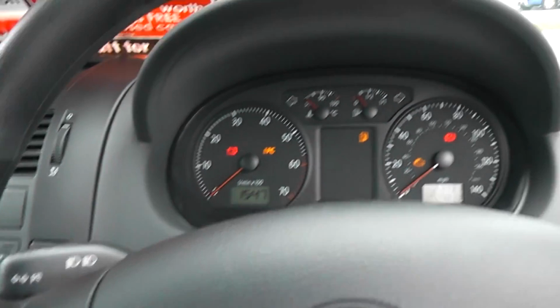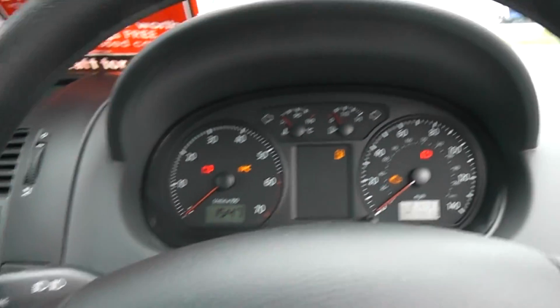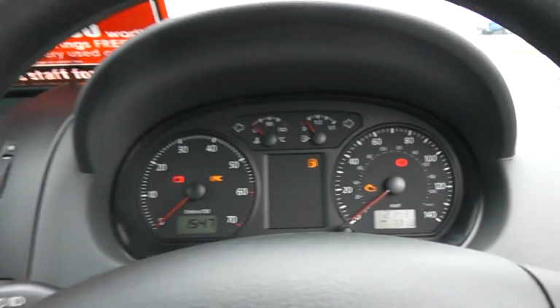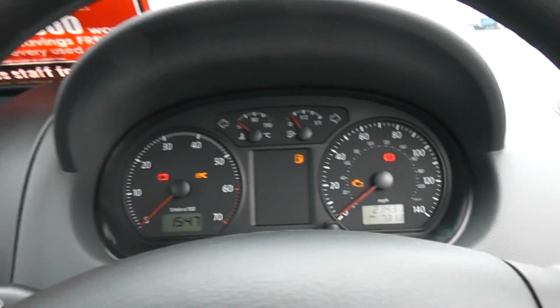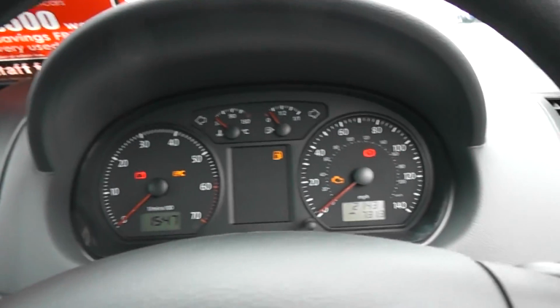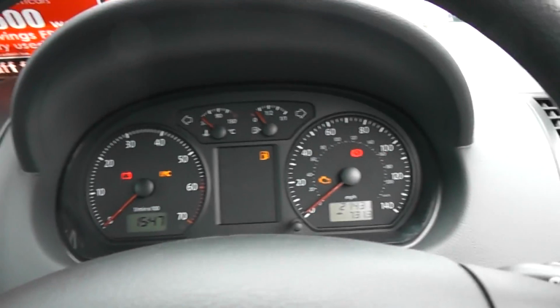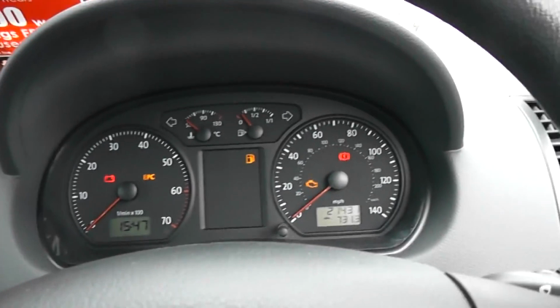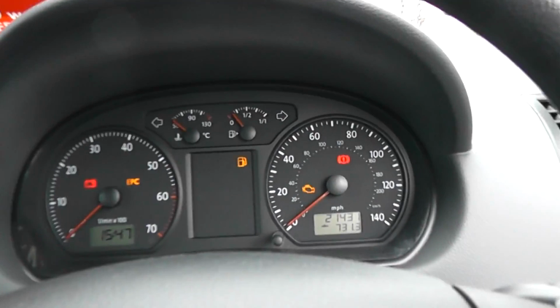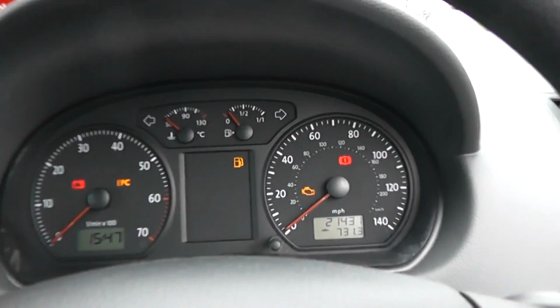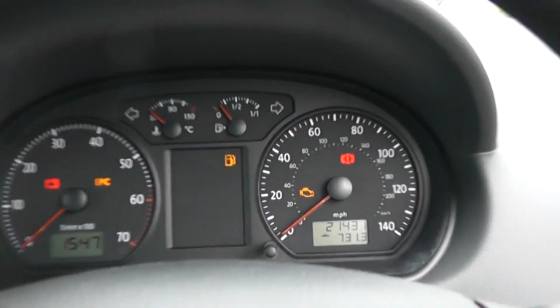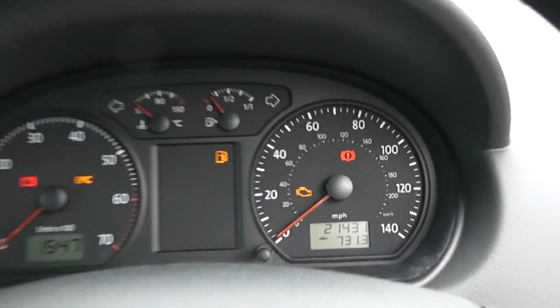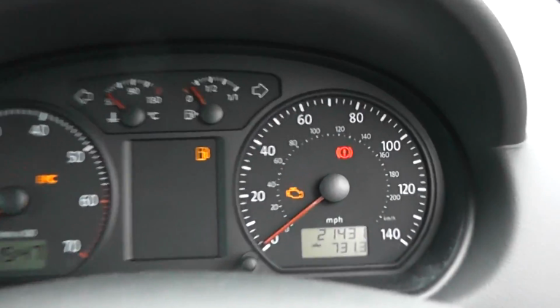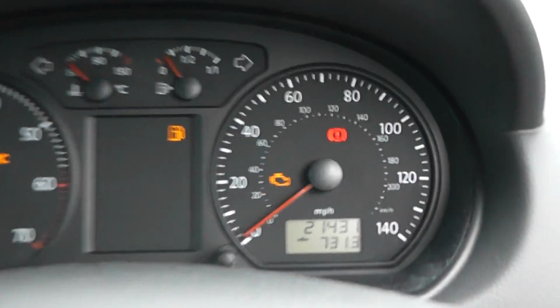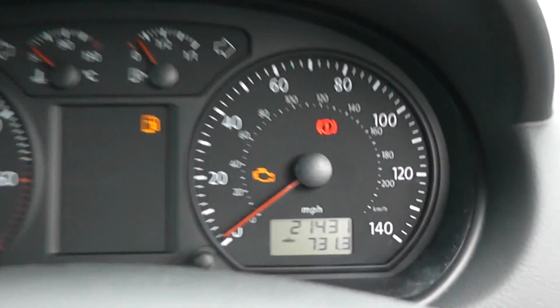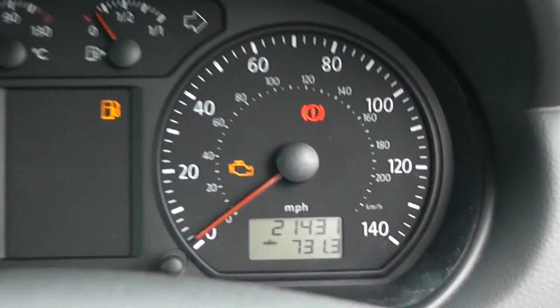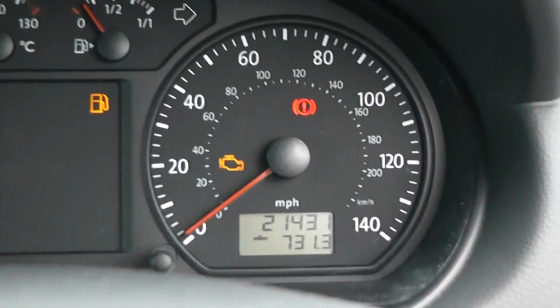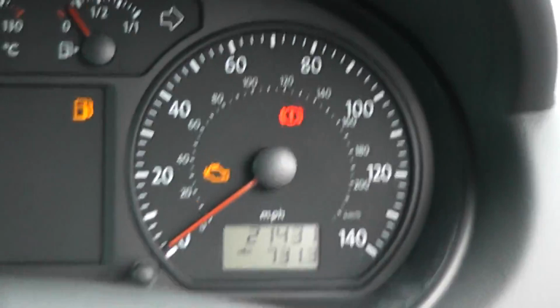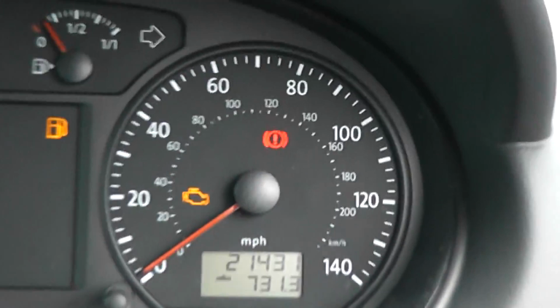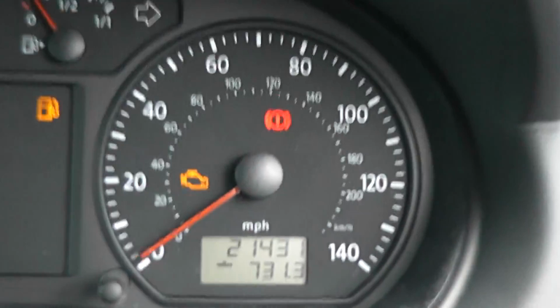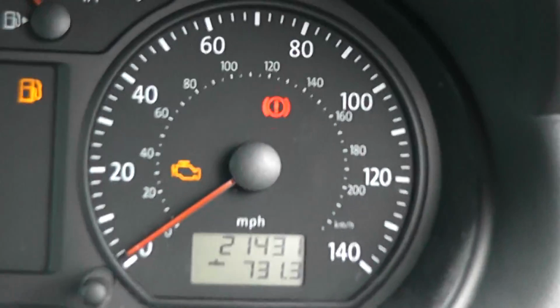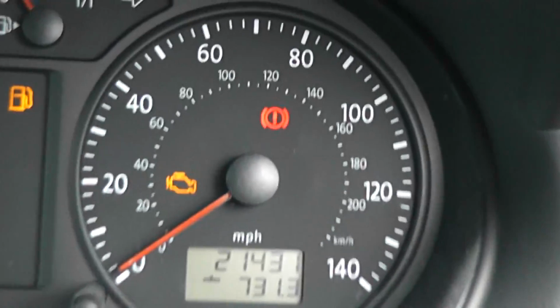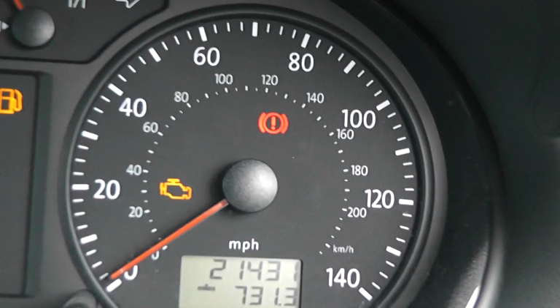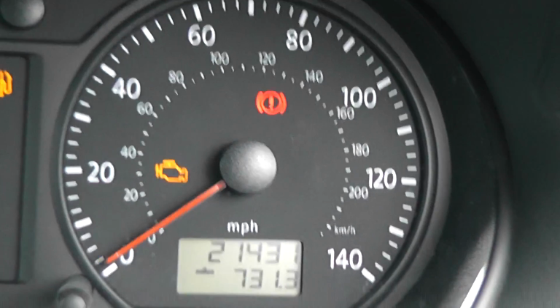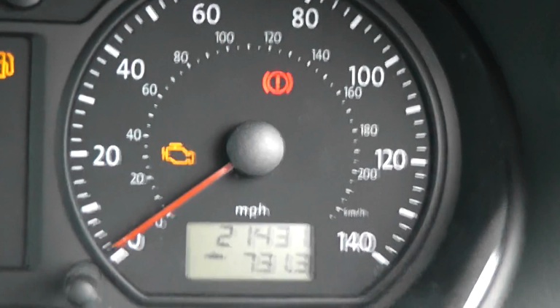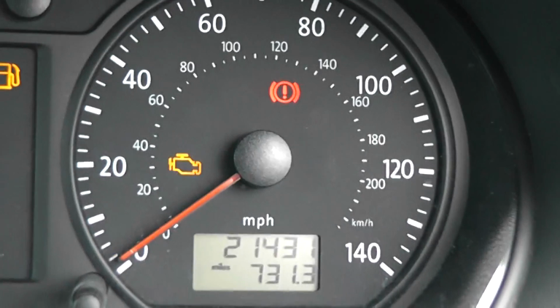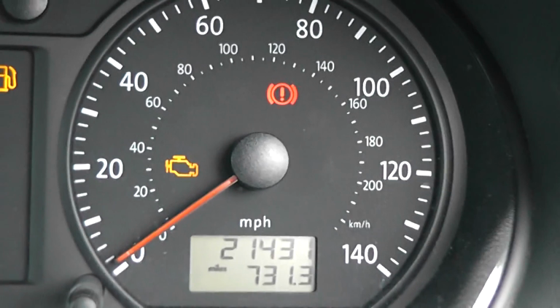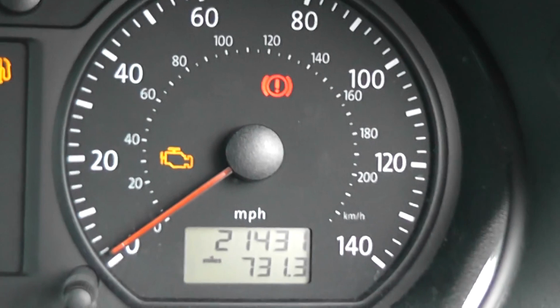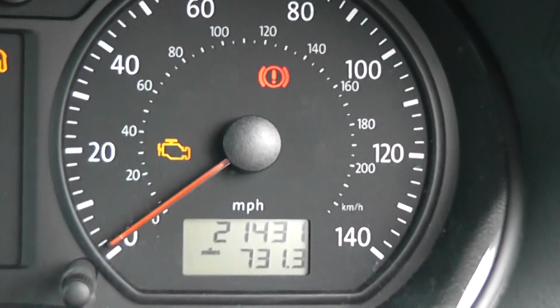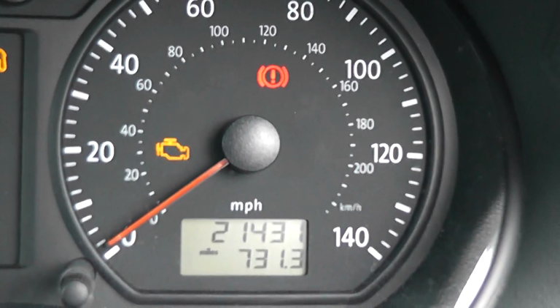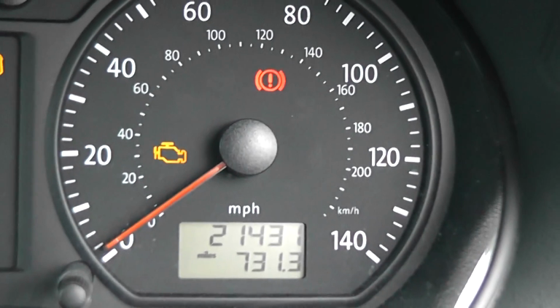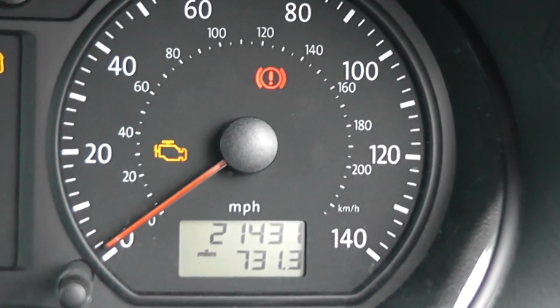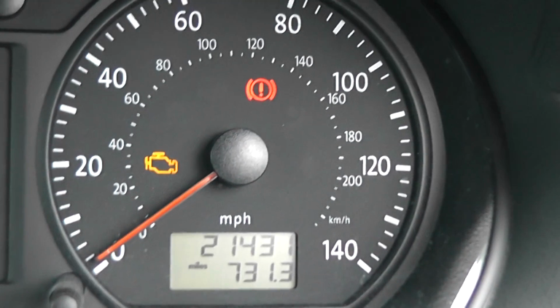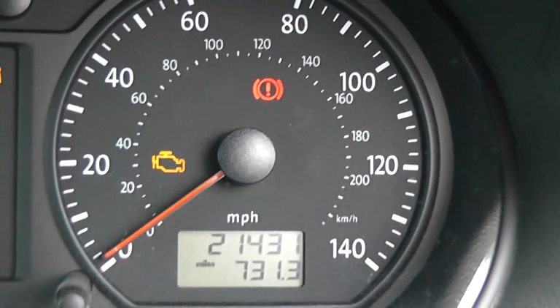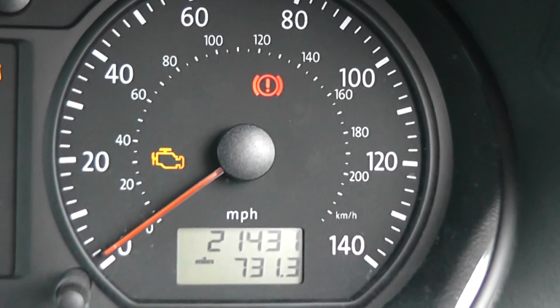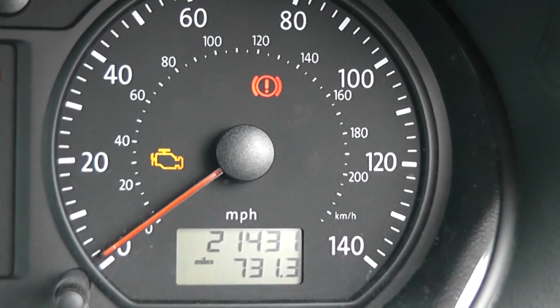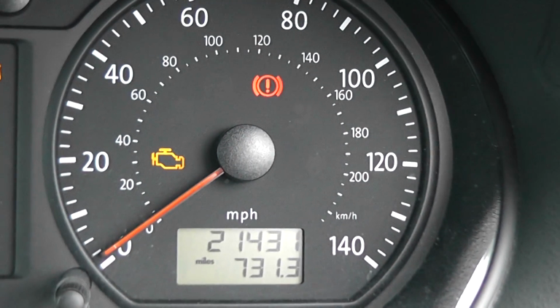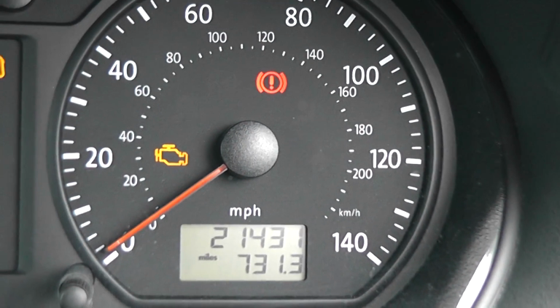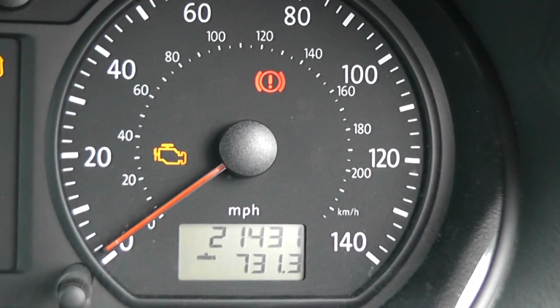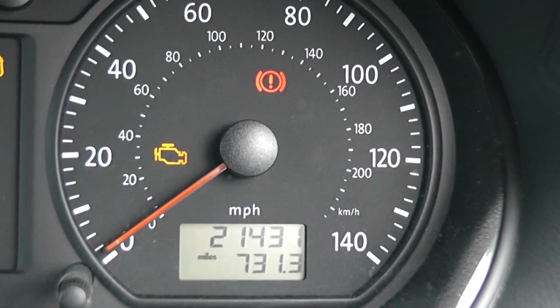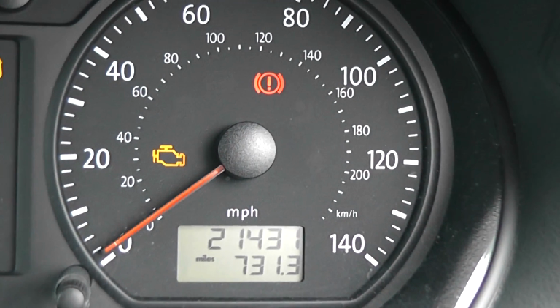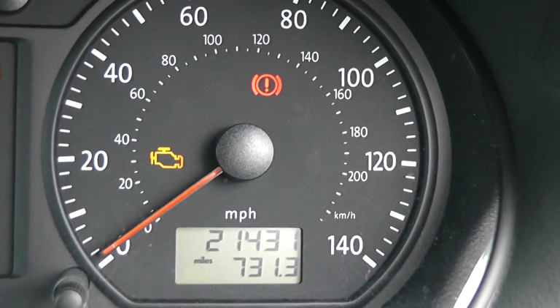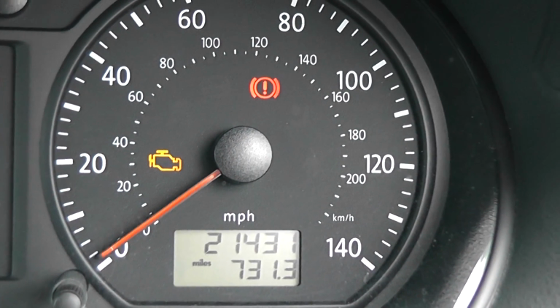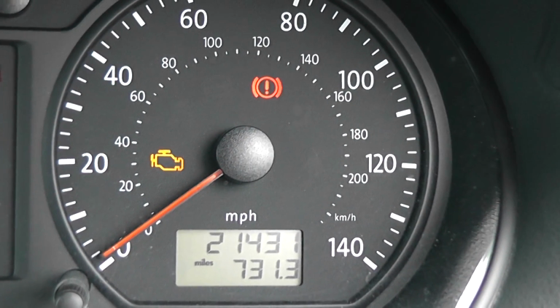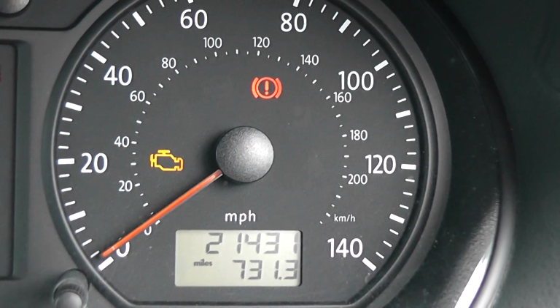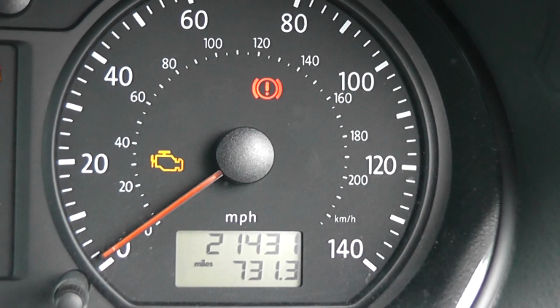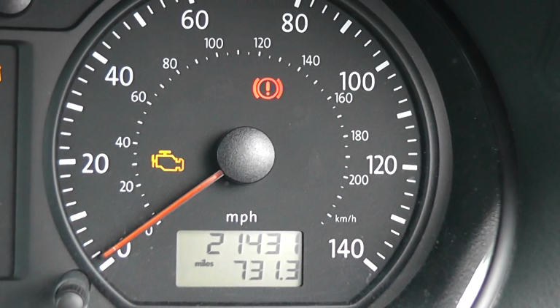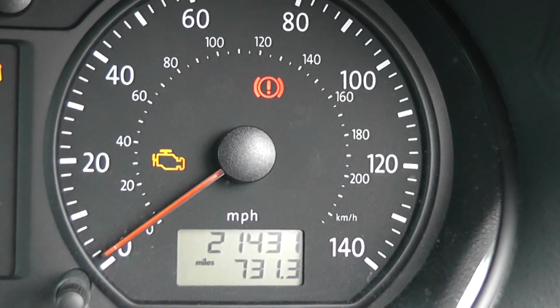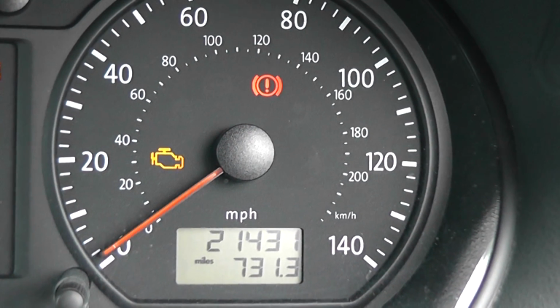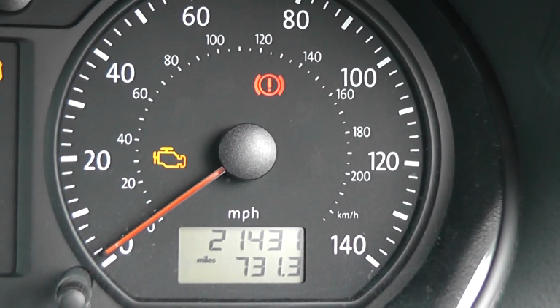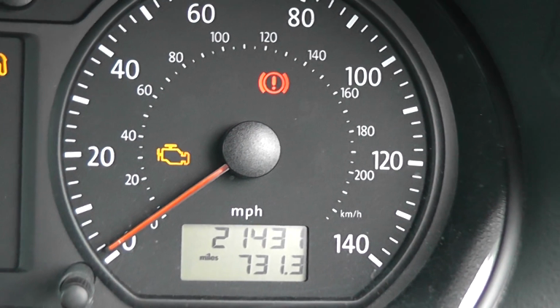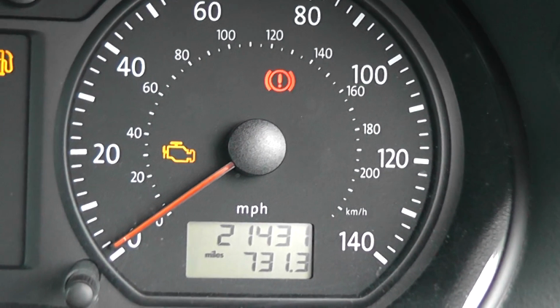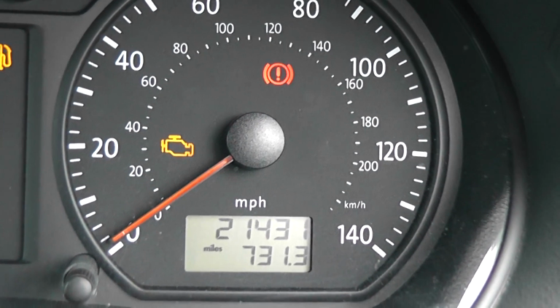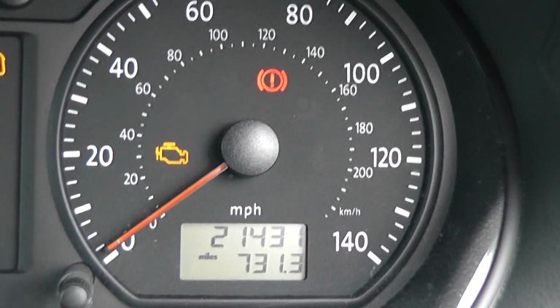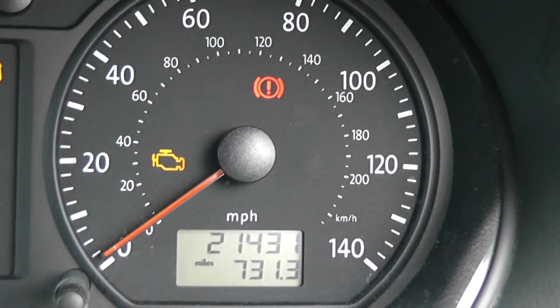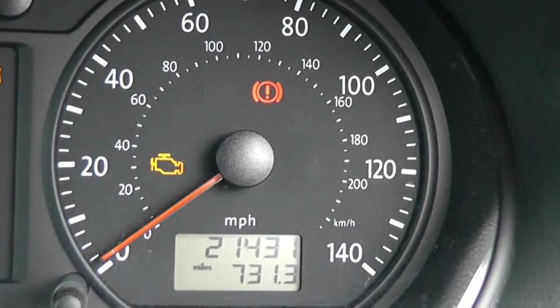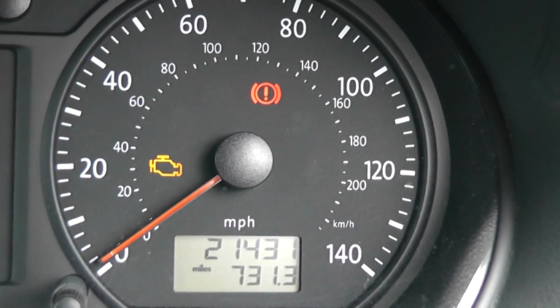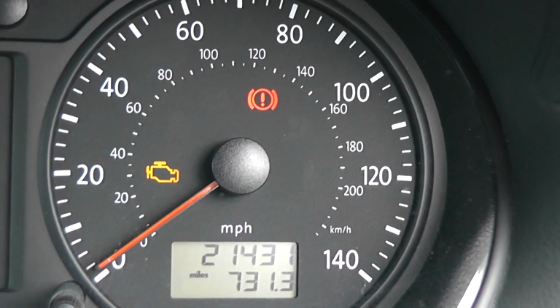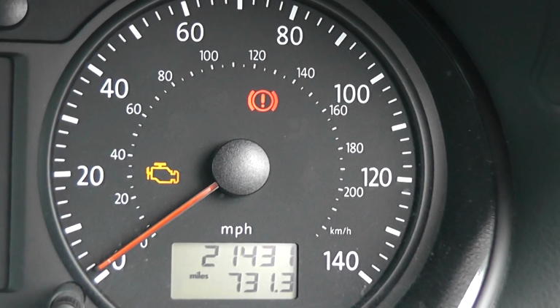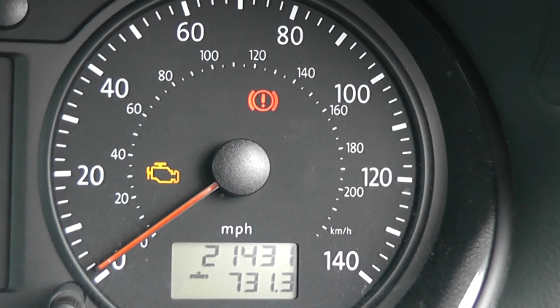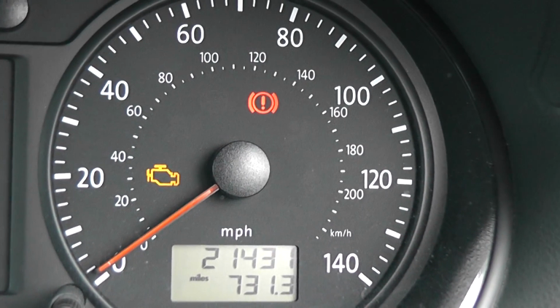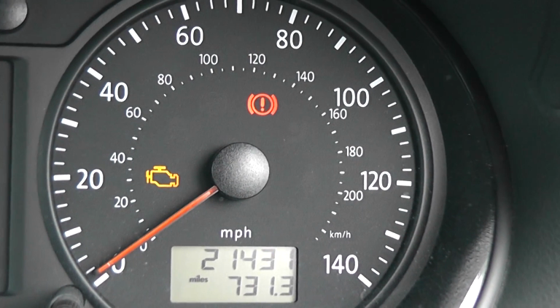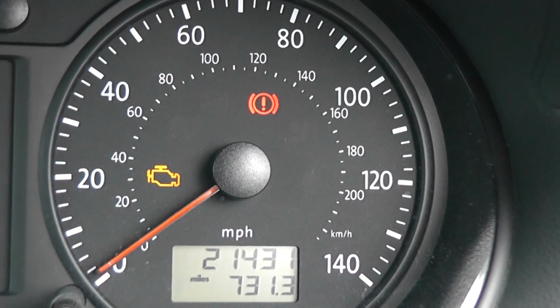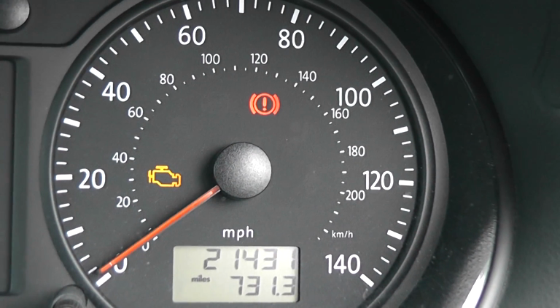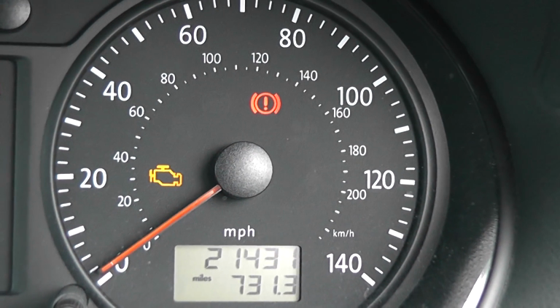You can also see this has only got 21,431 miles on it — very low mileage for its age.